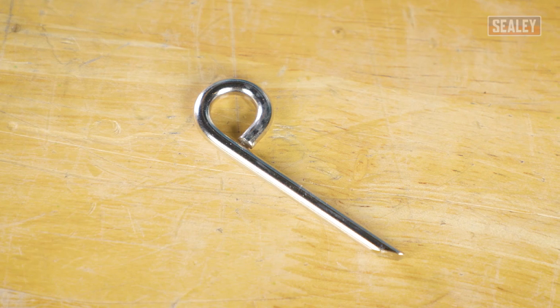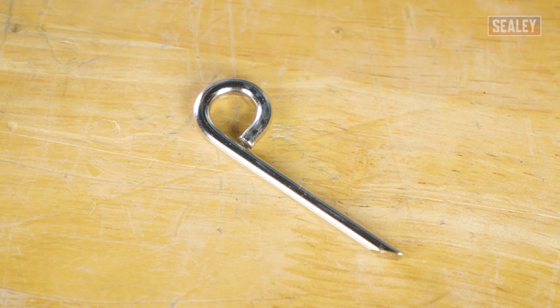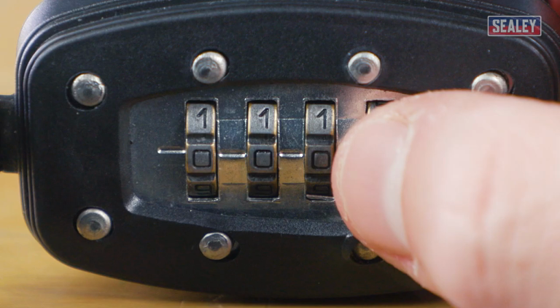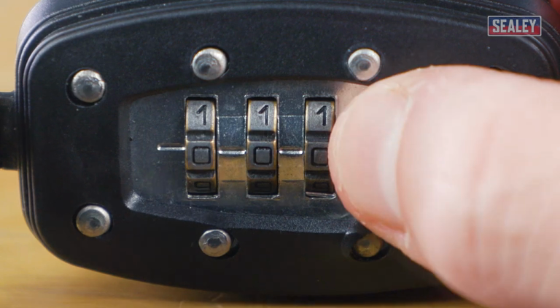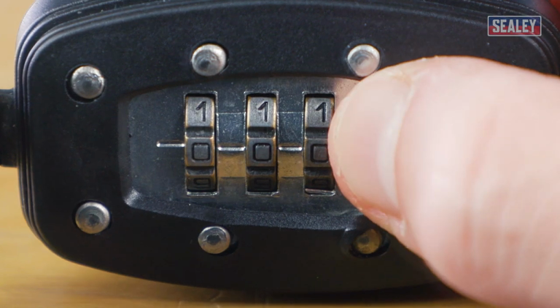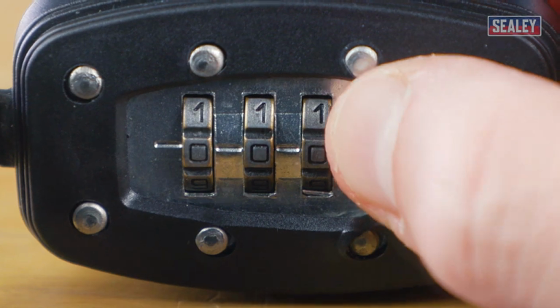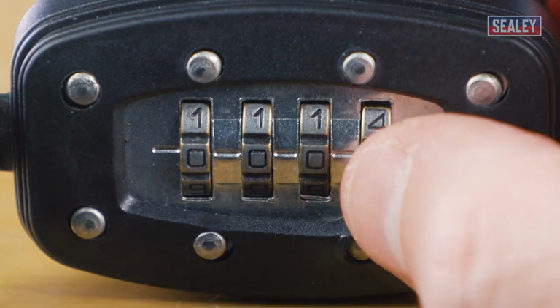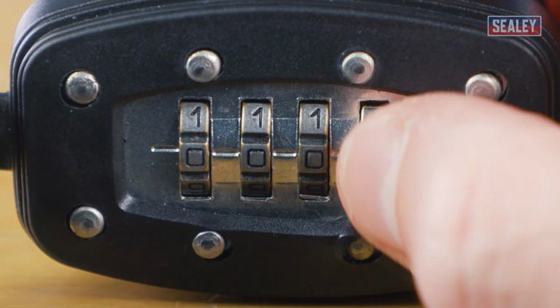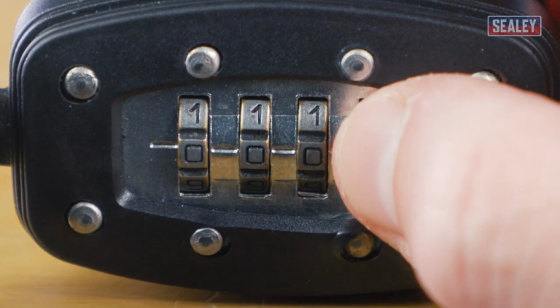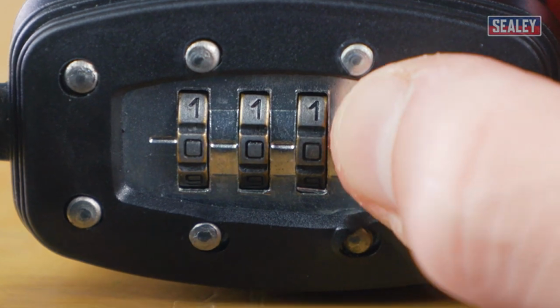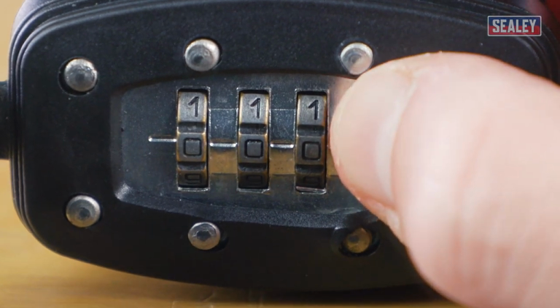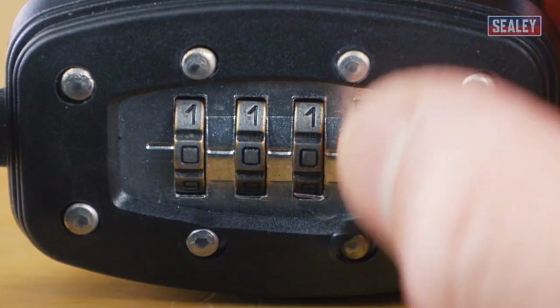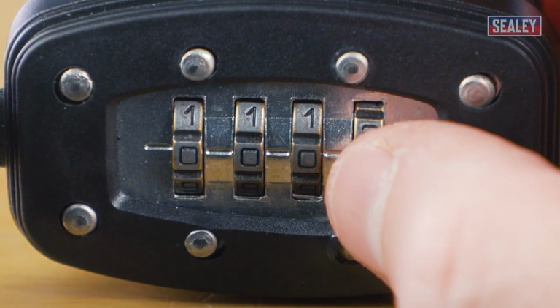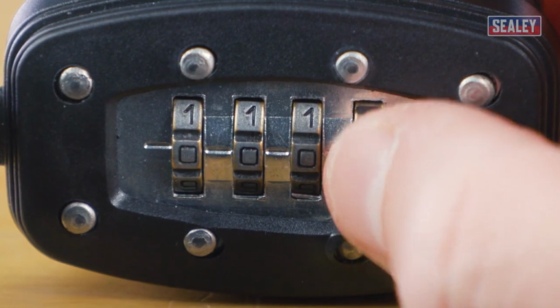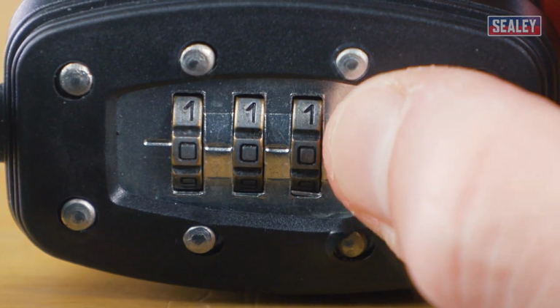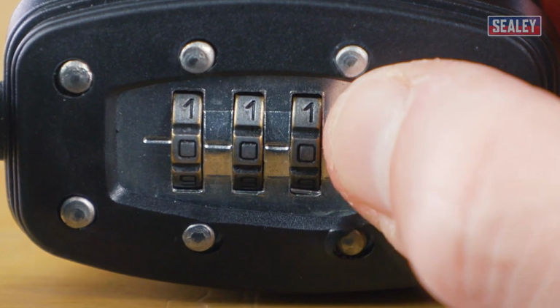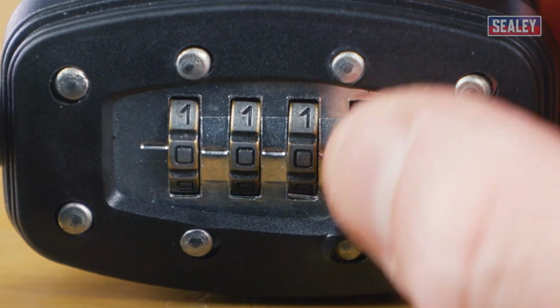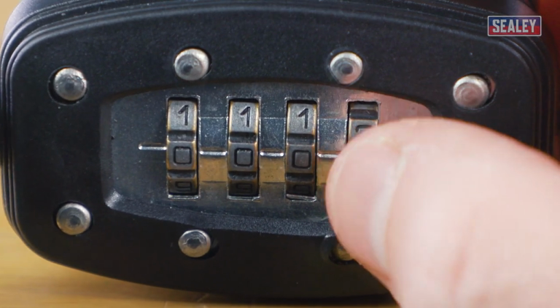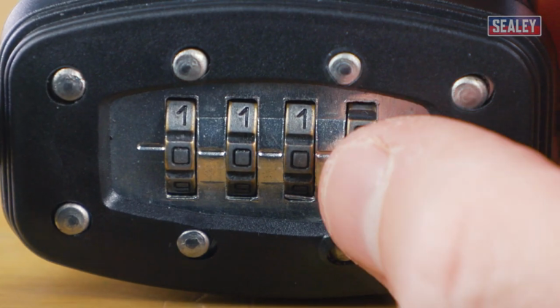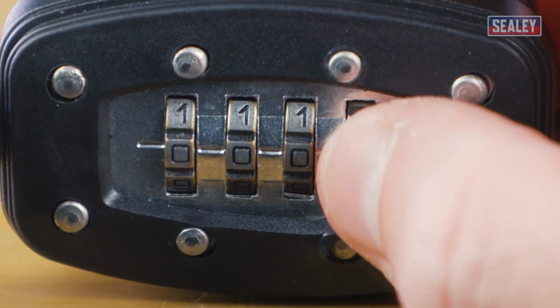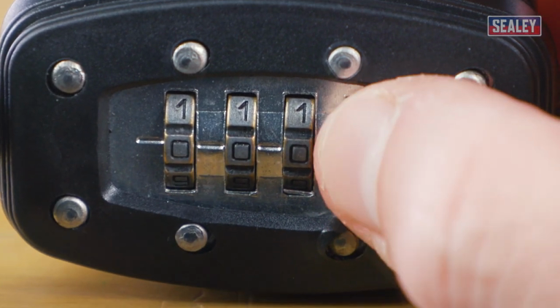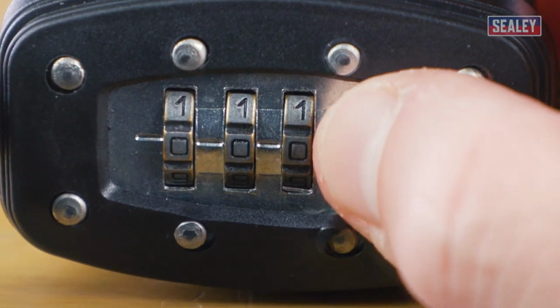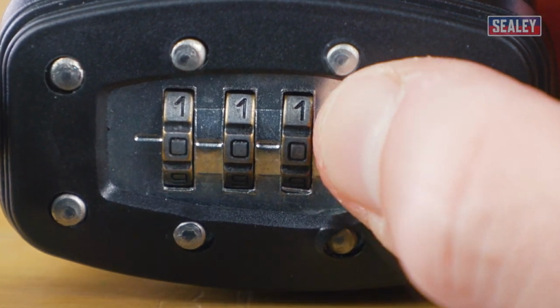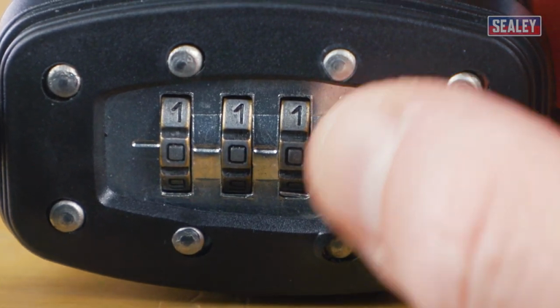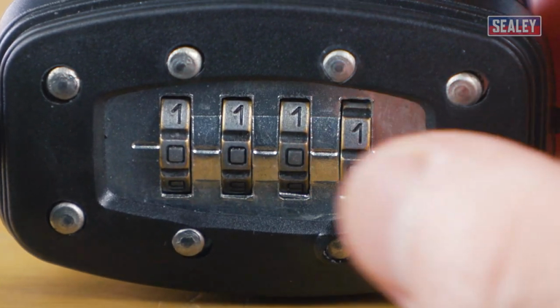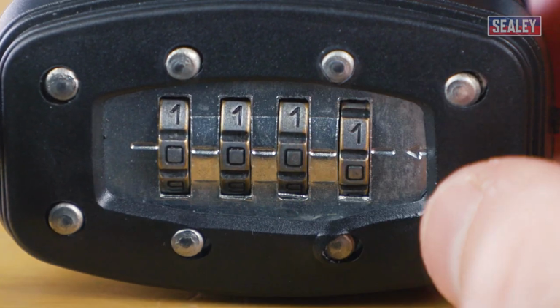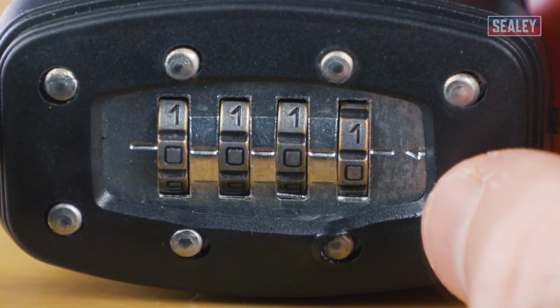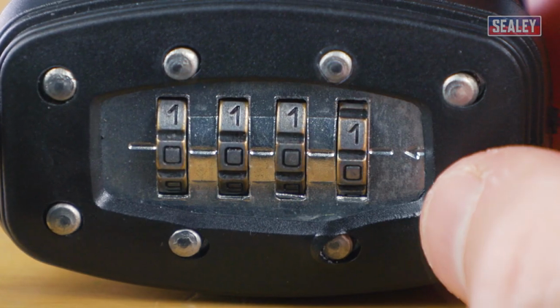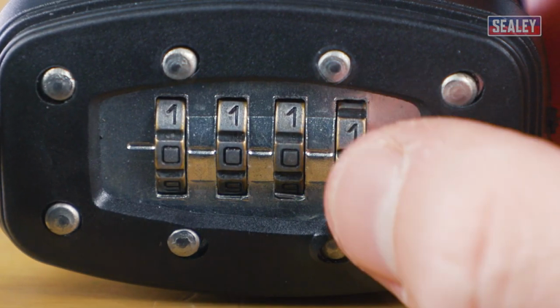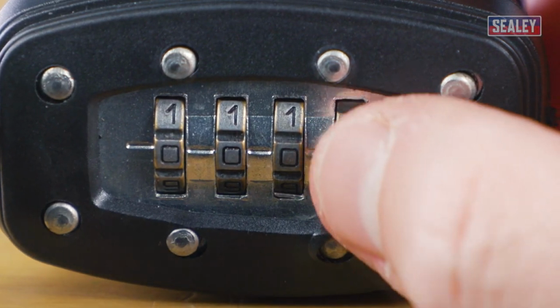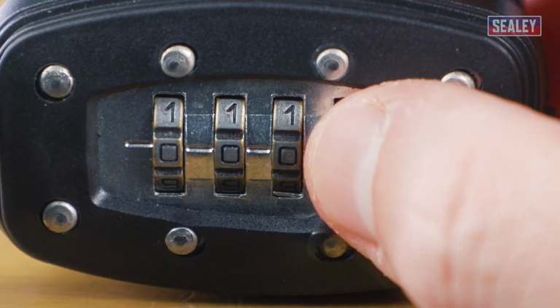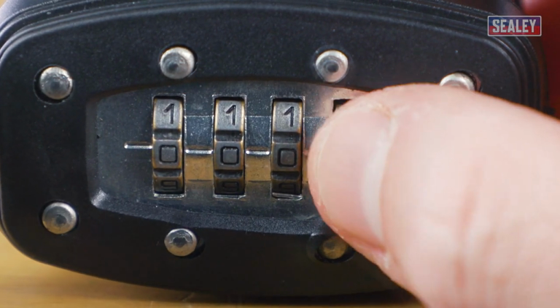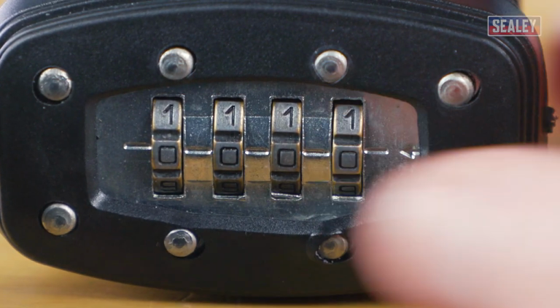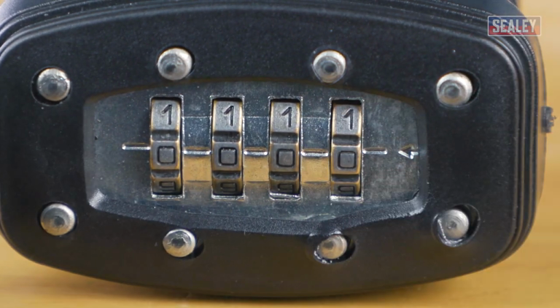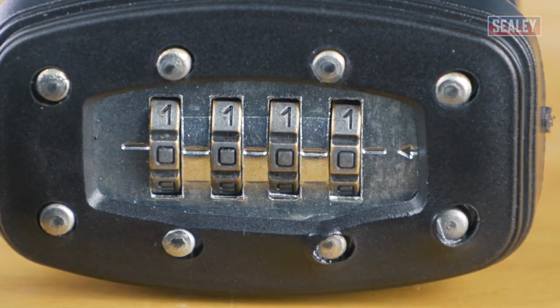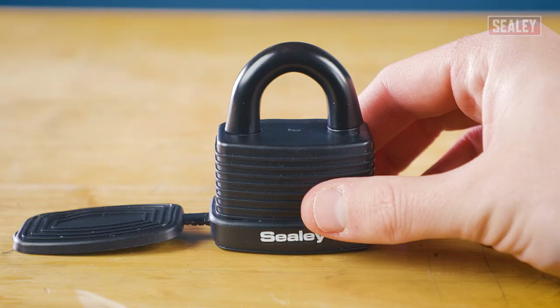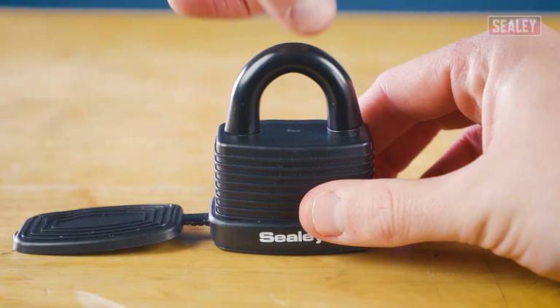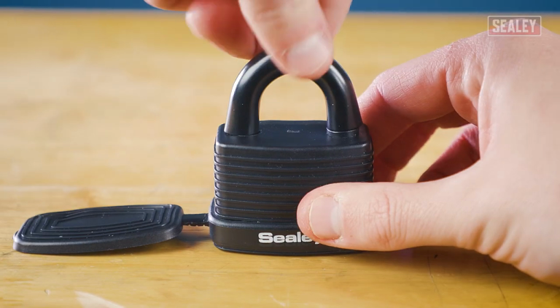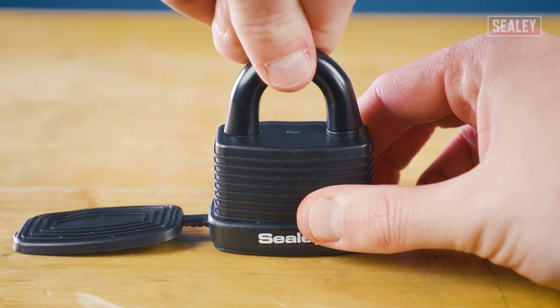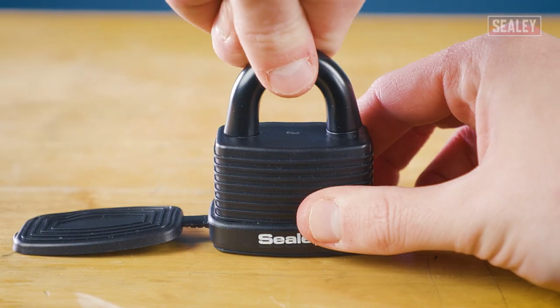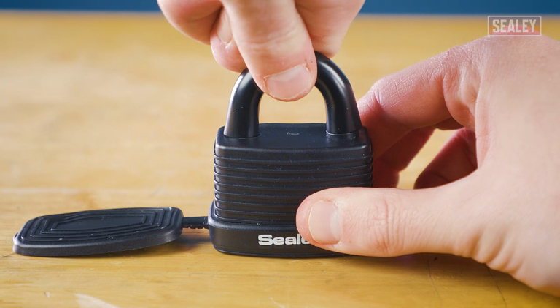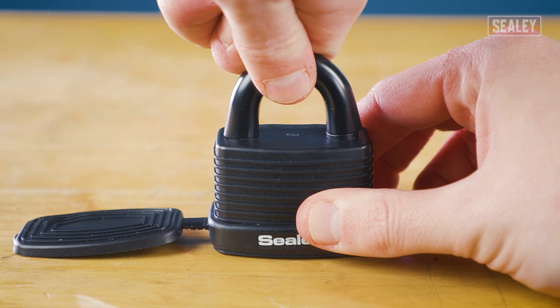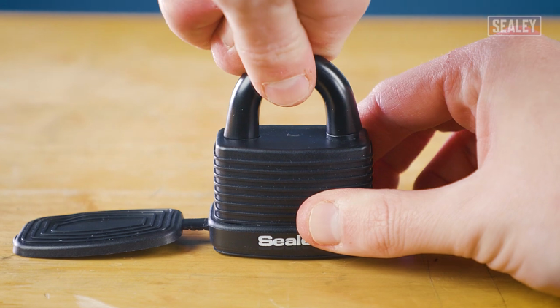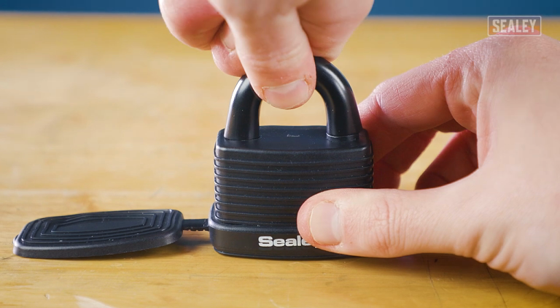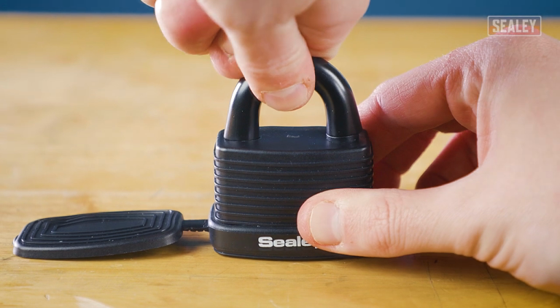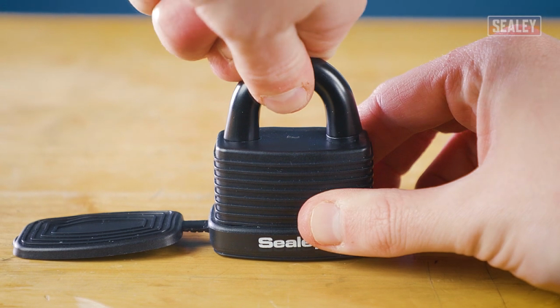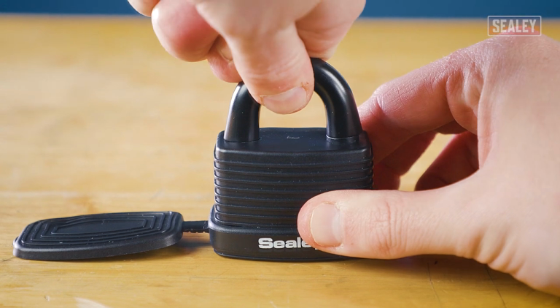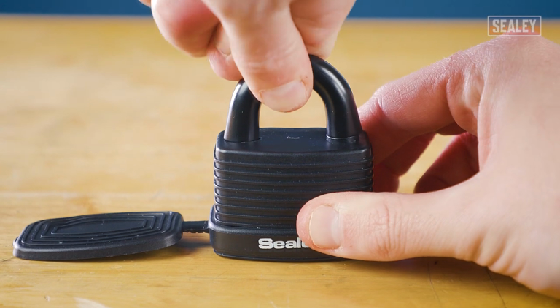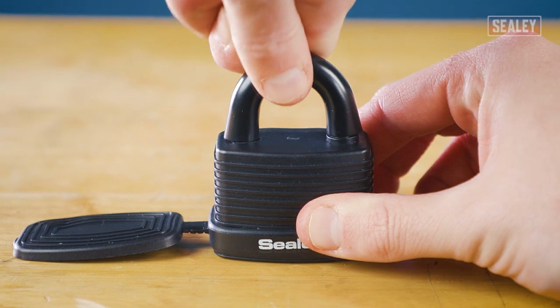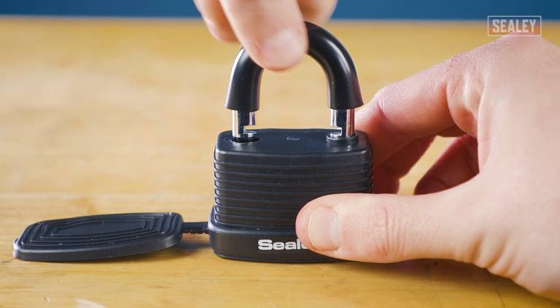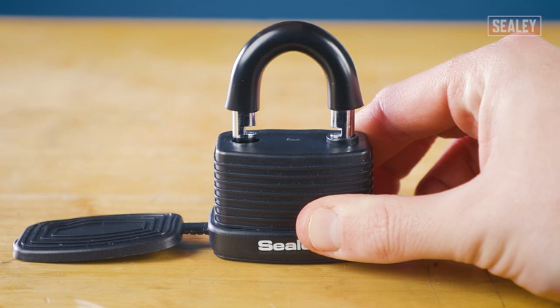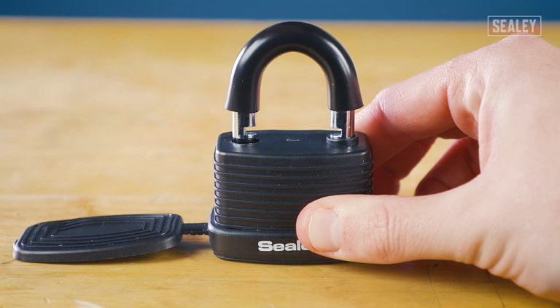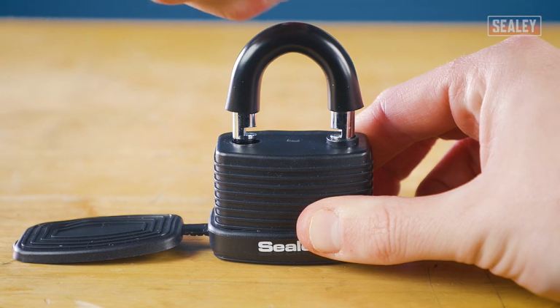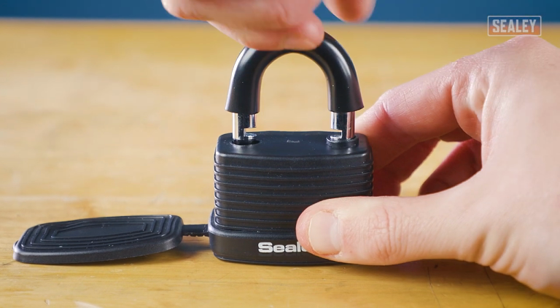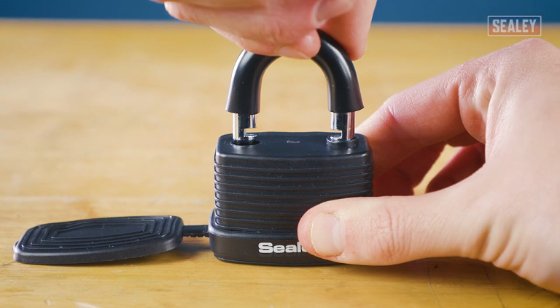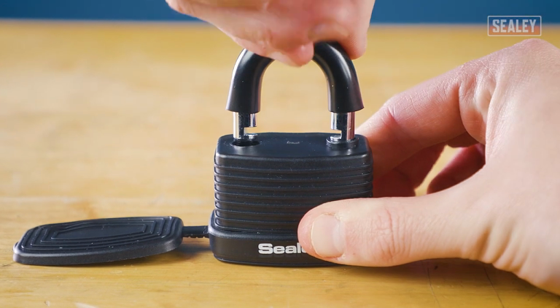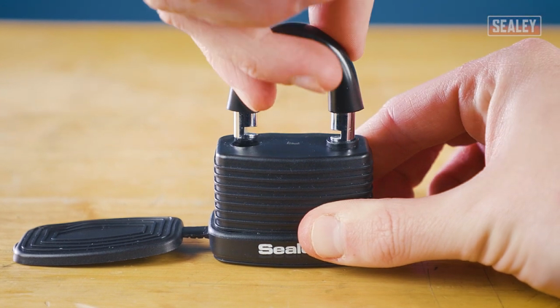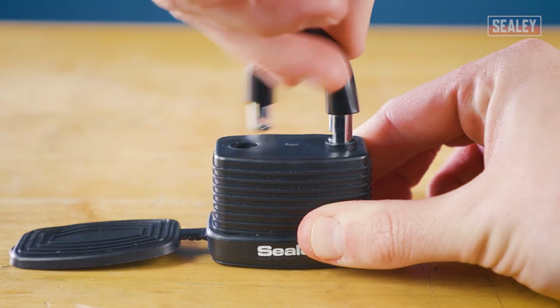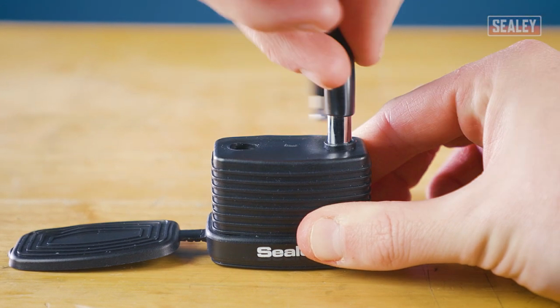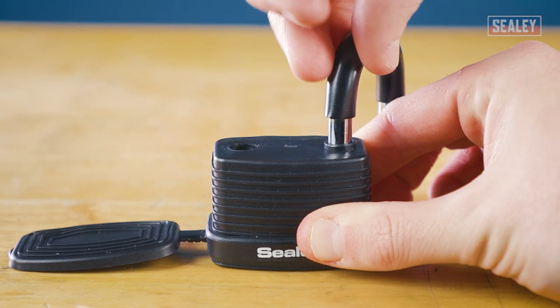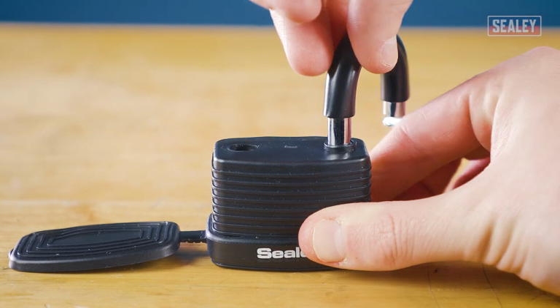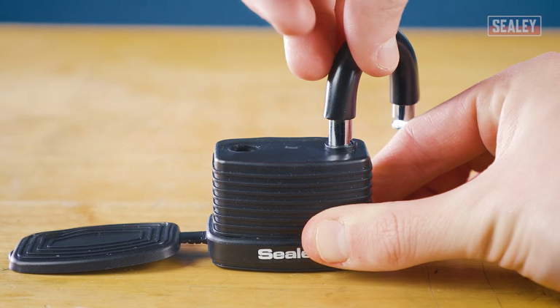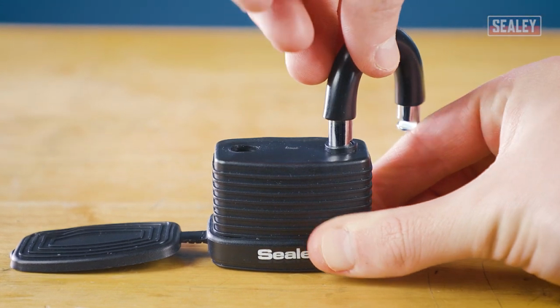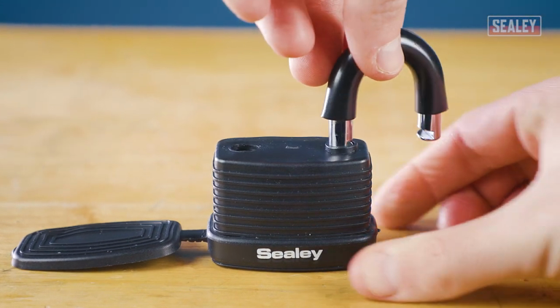To start, use the existing combination to open the padlock. This model requires you to depress the shackle and pull it to open.